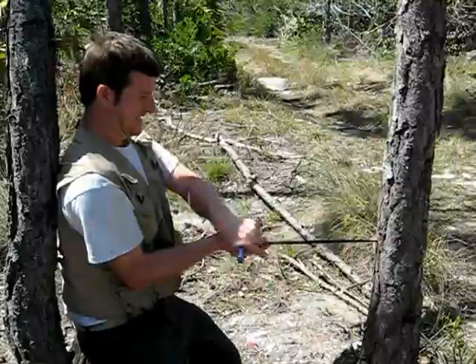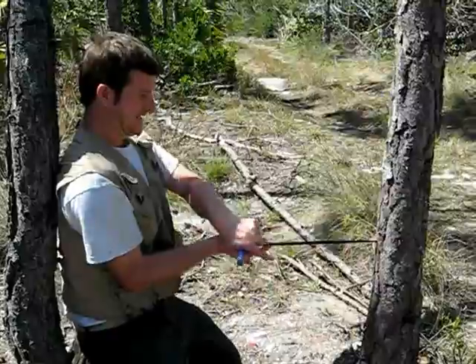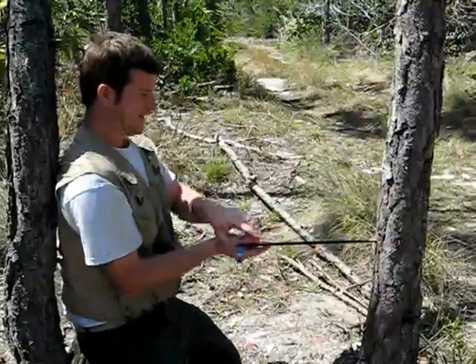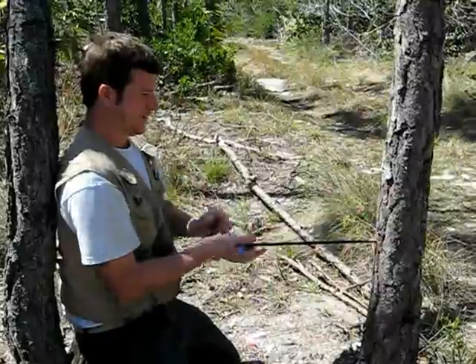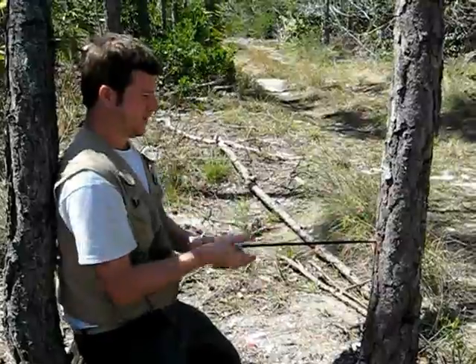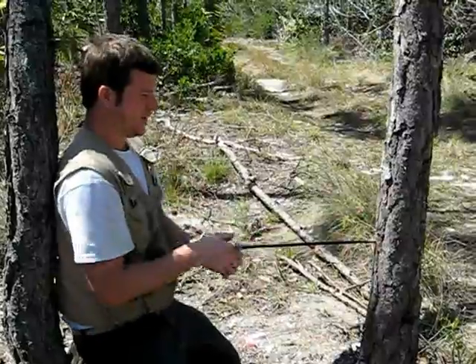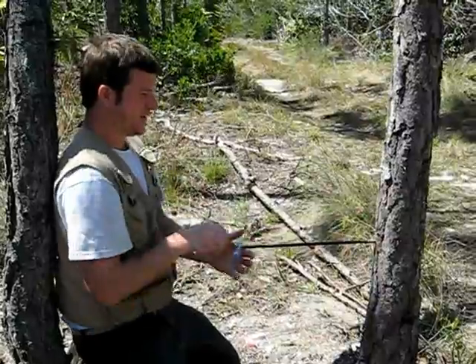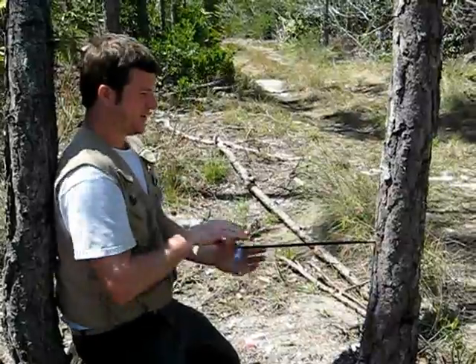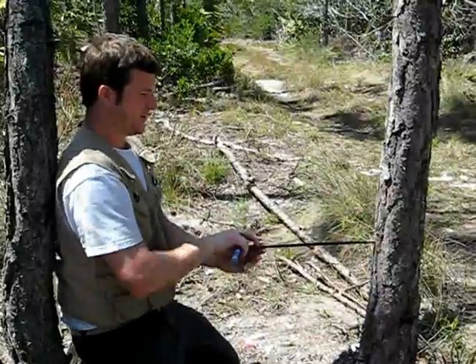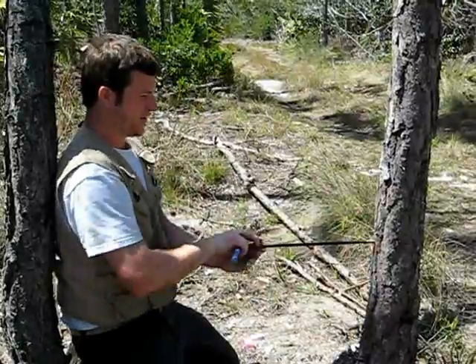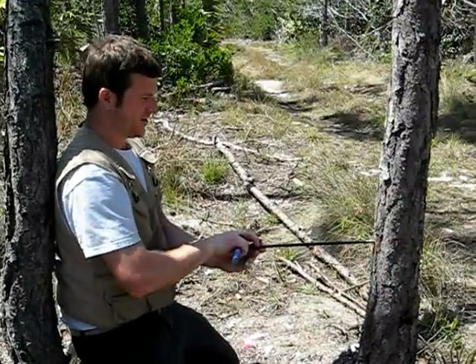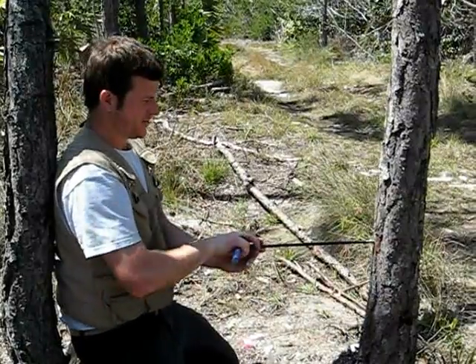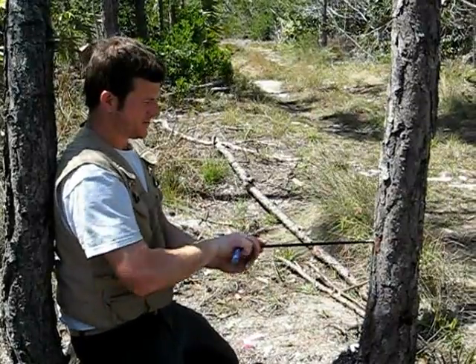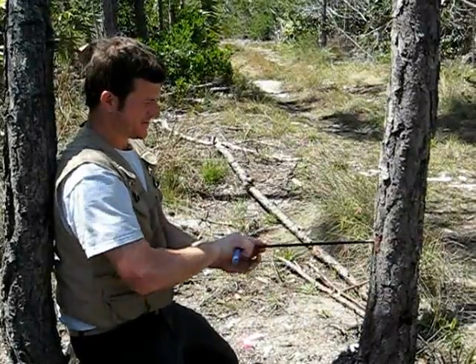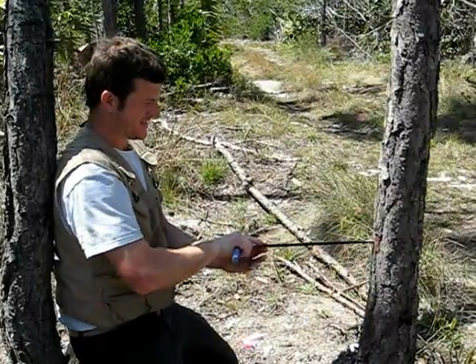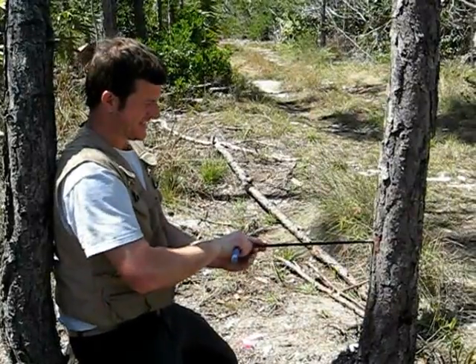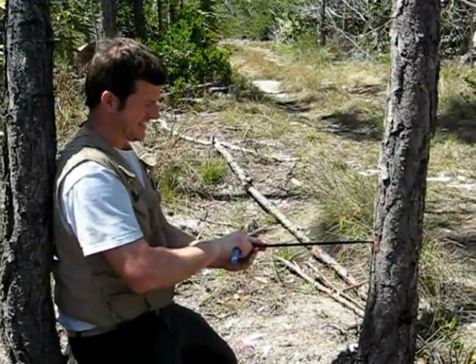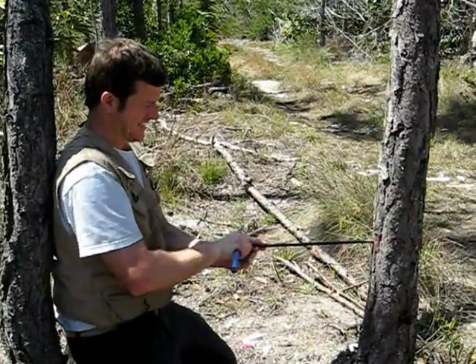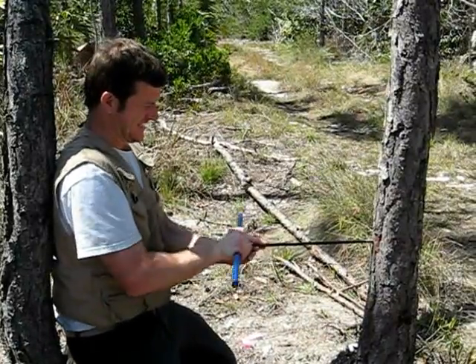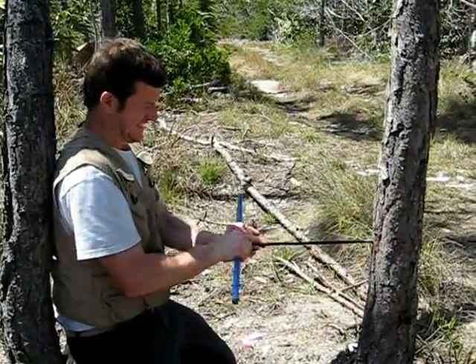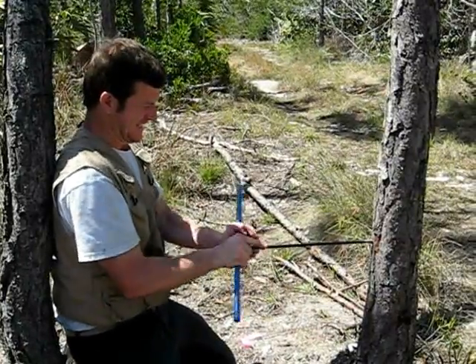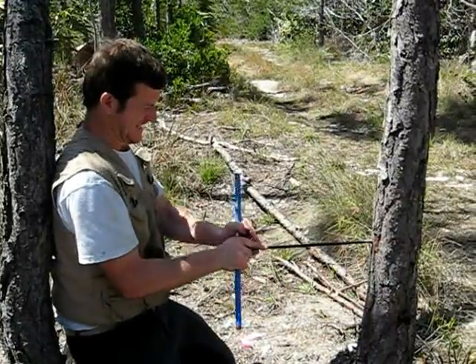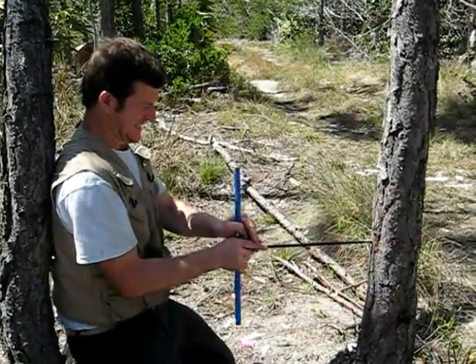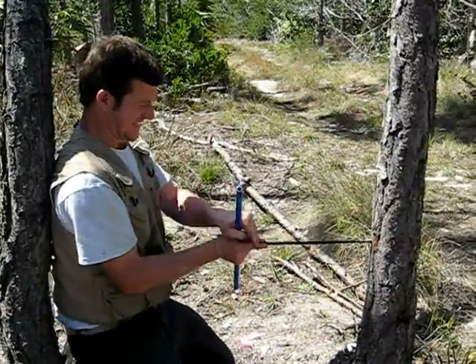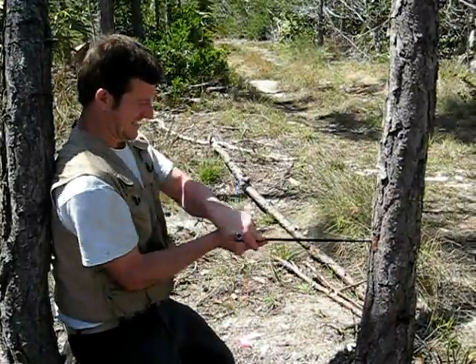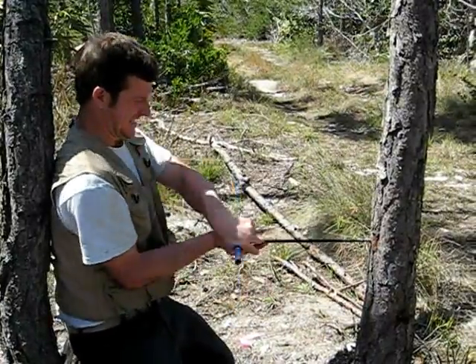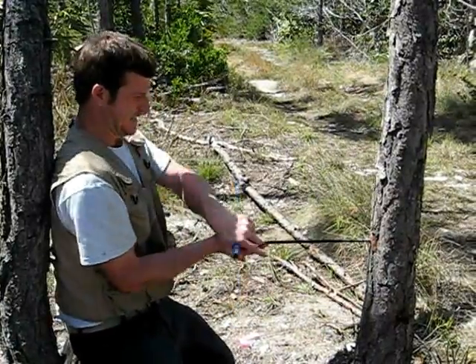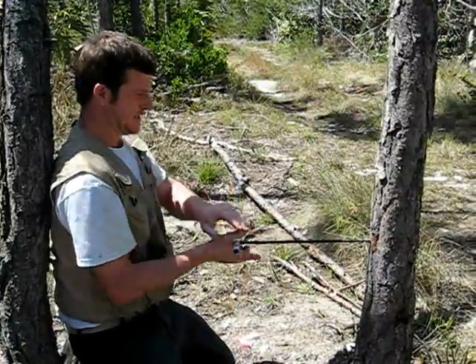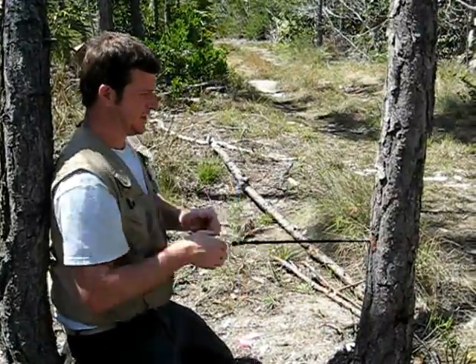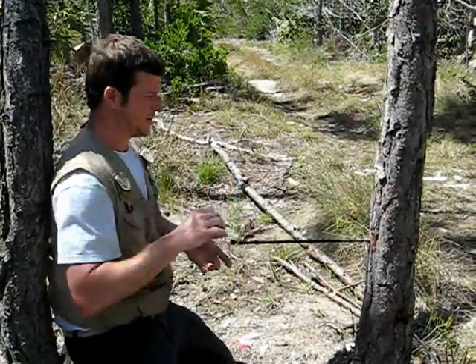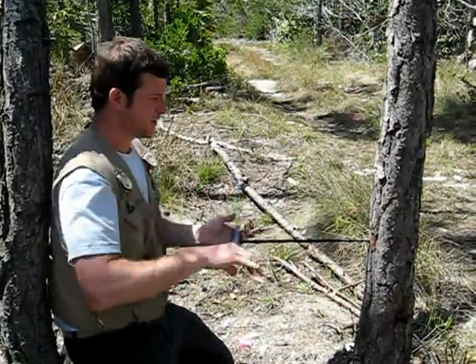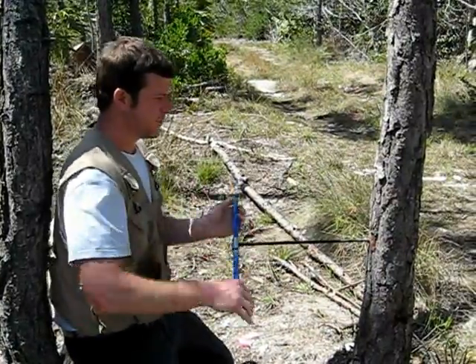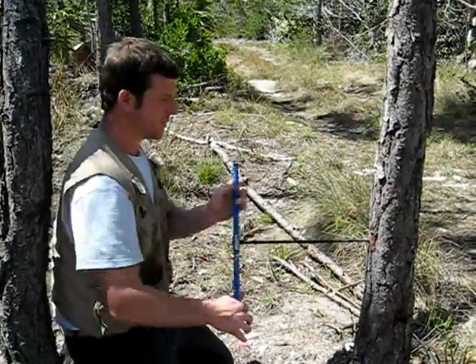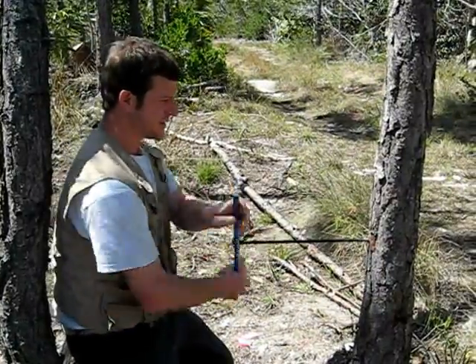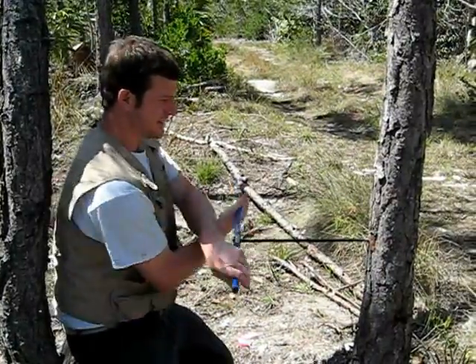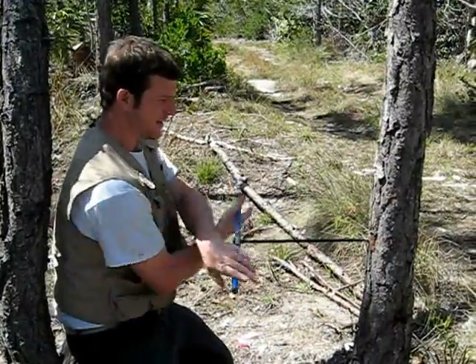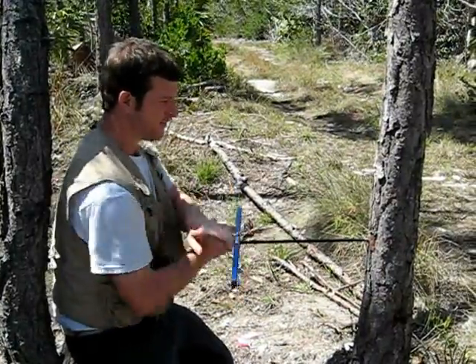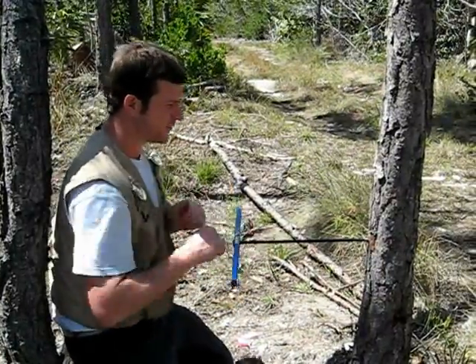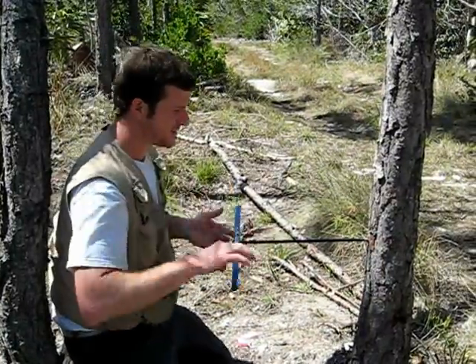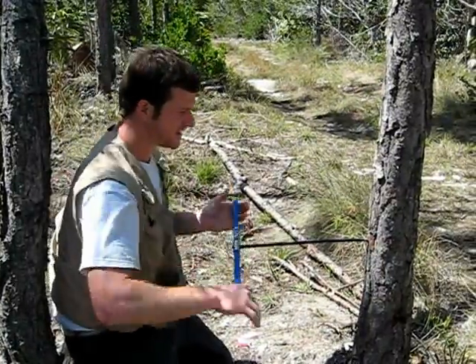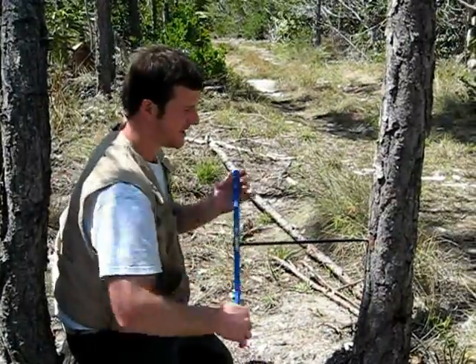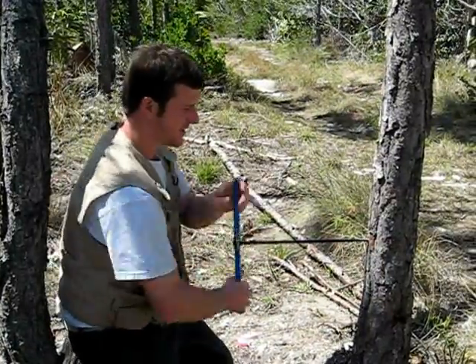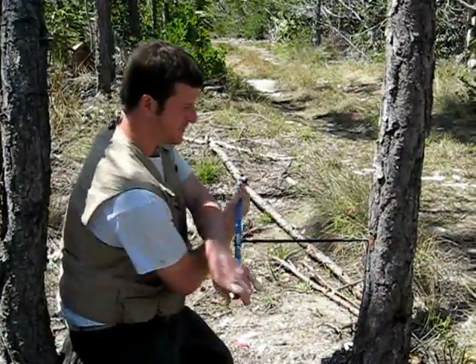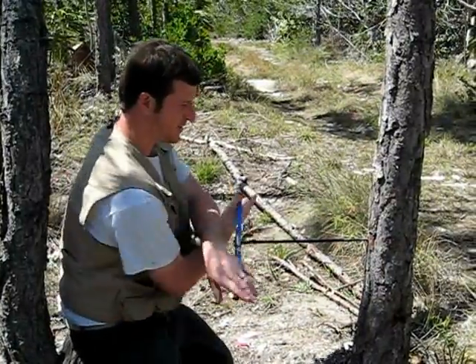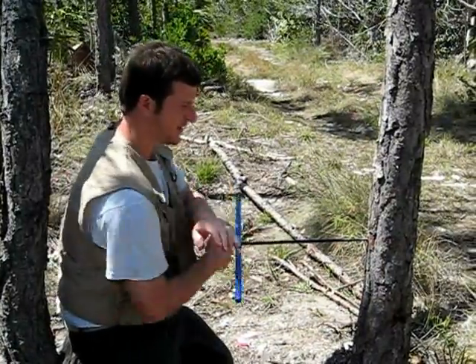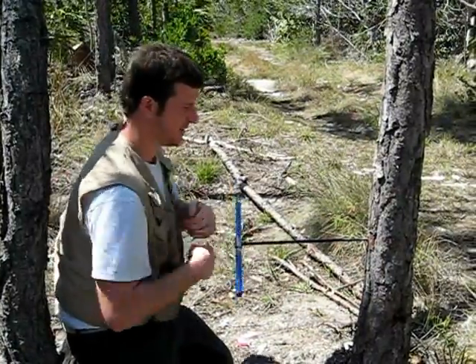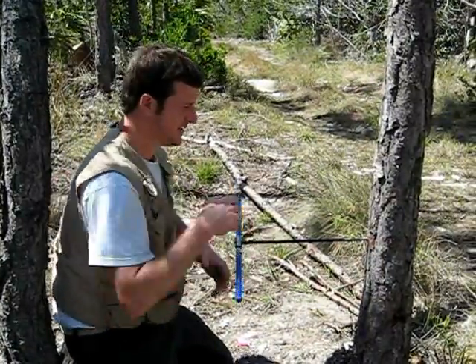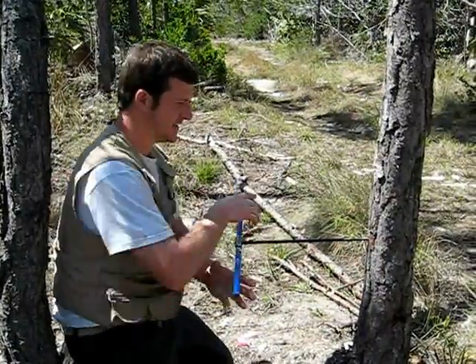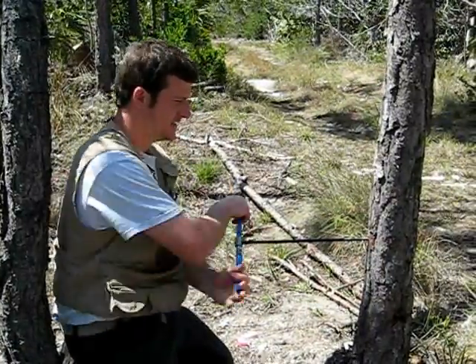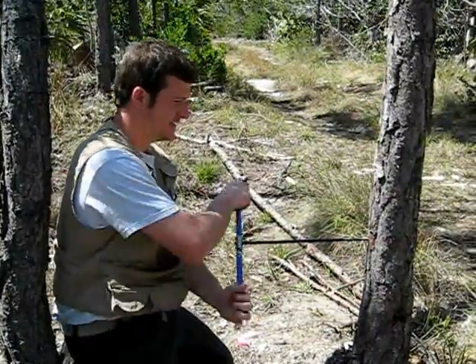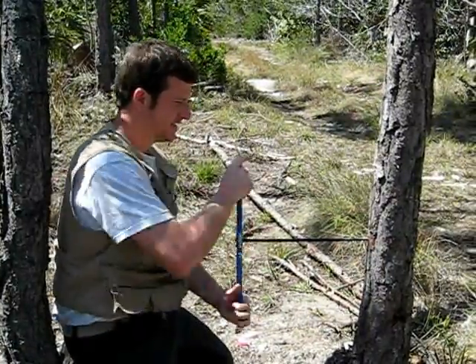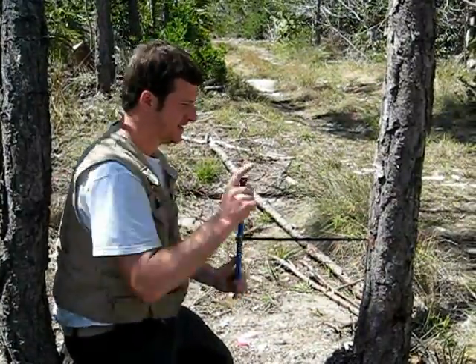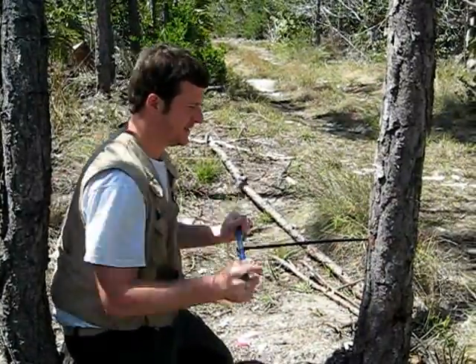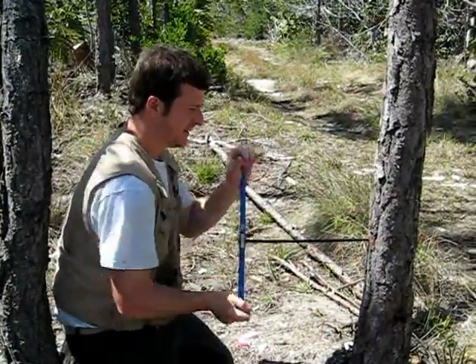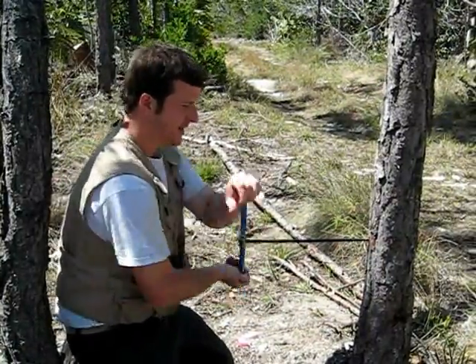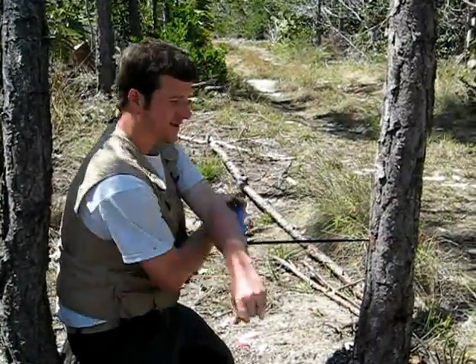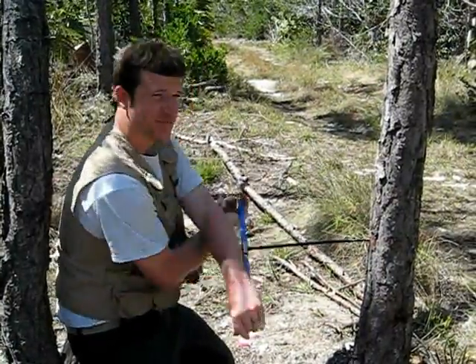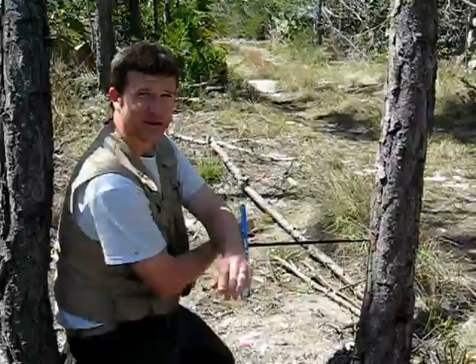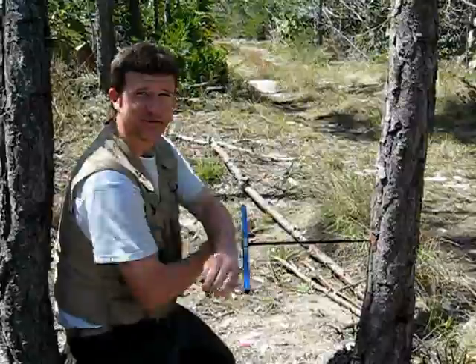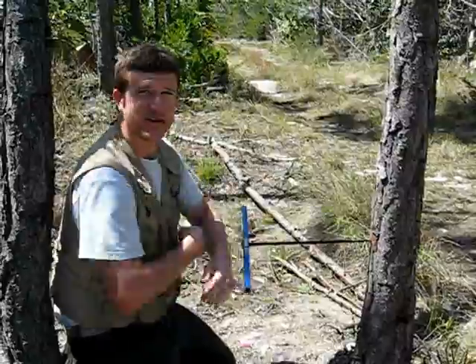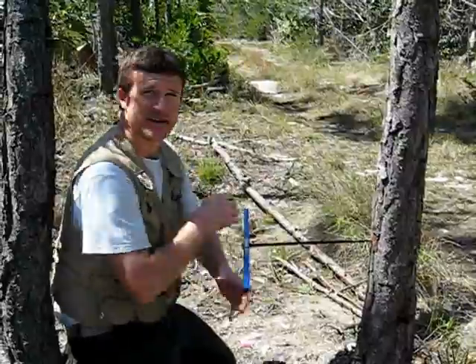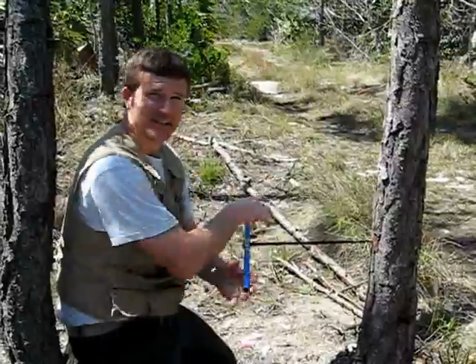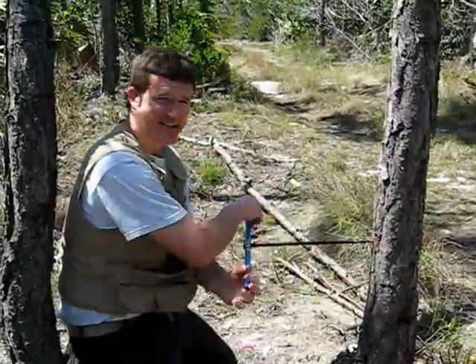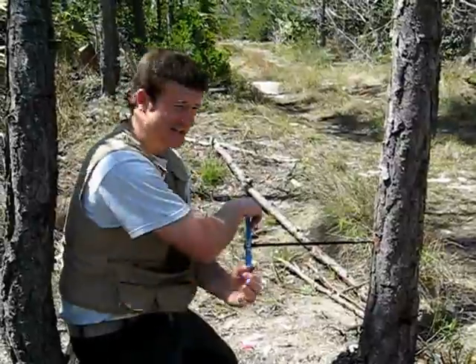Well, here we are. We're recording a South Florida Slash Pine on Big Pine Key.